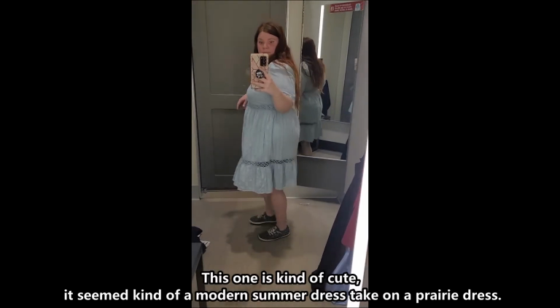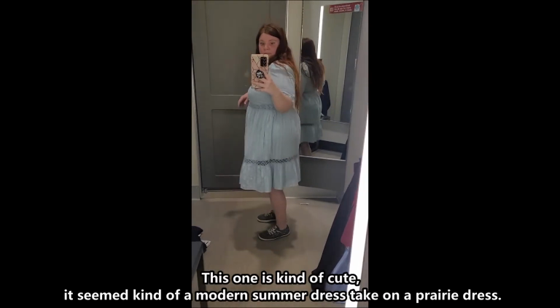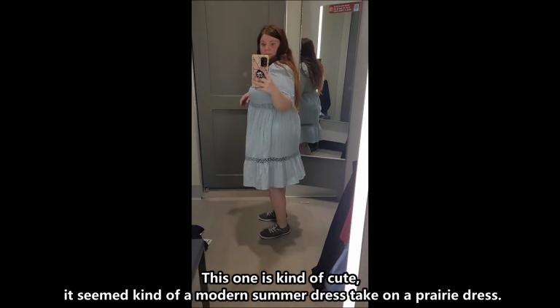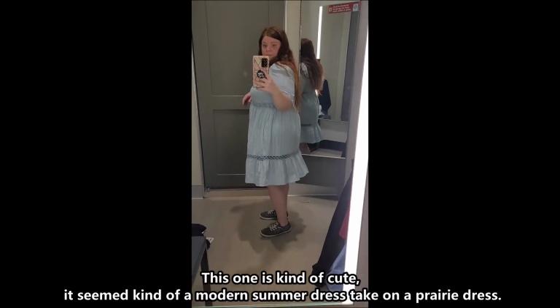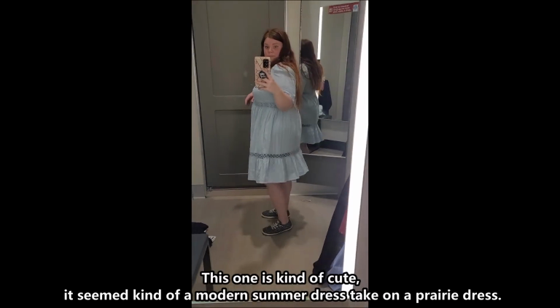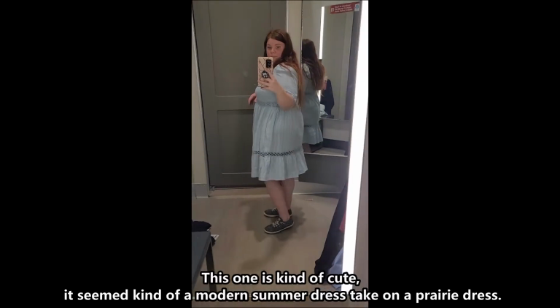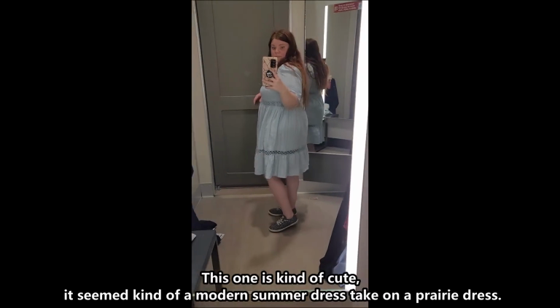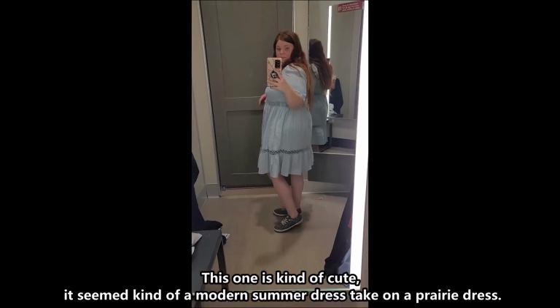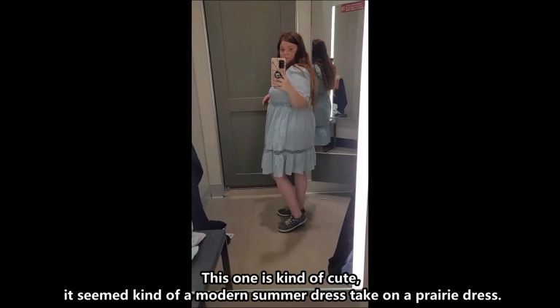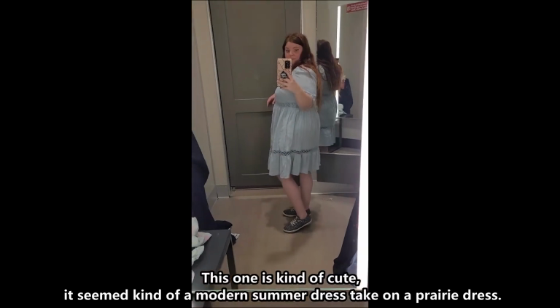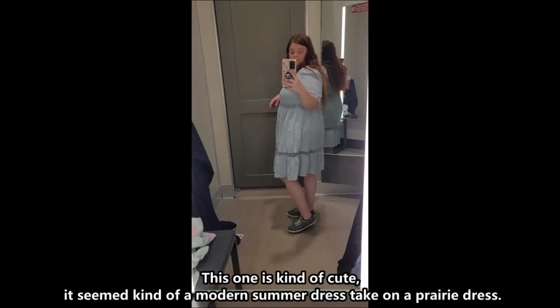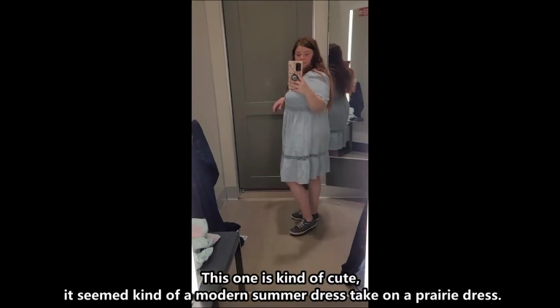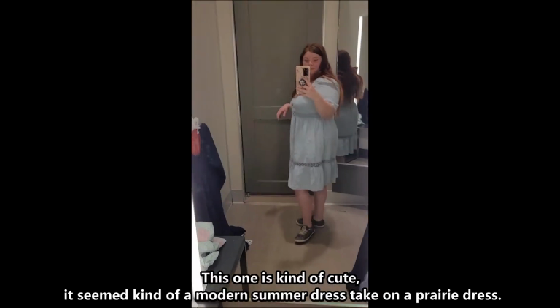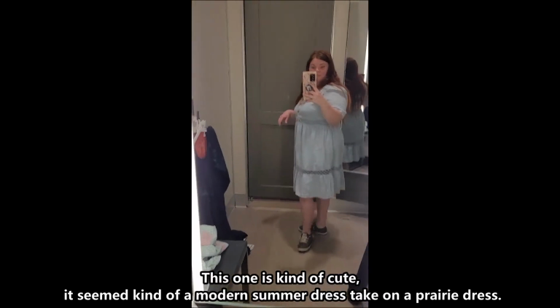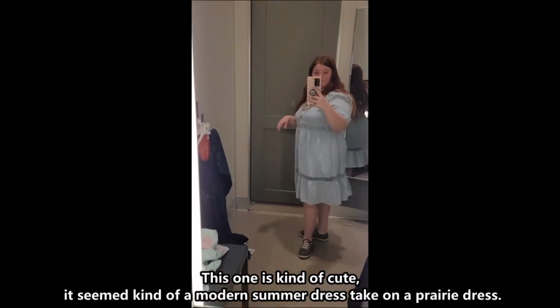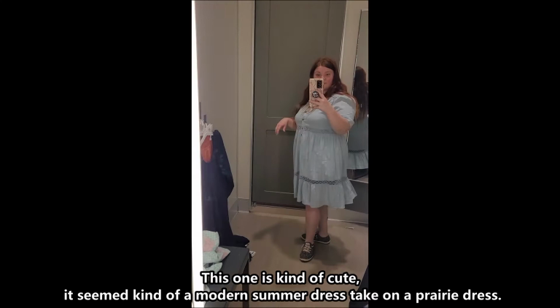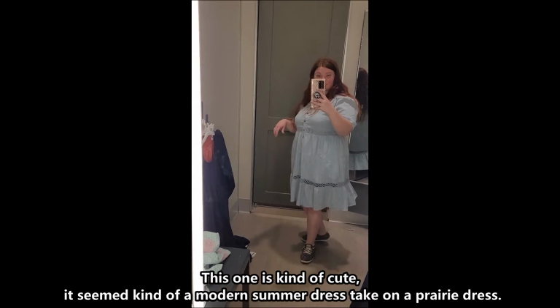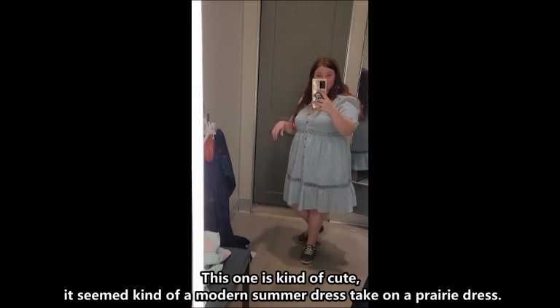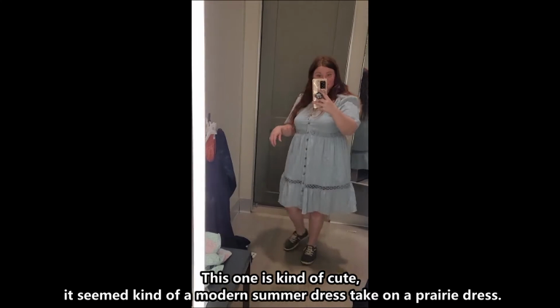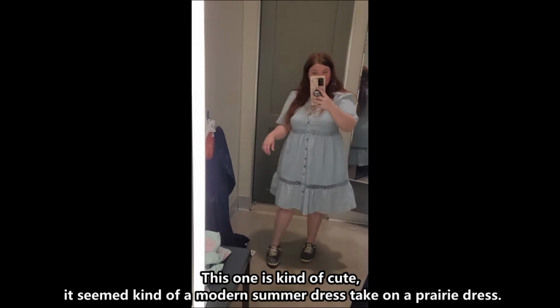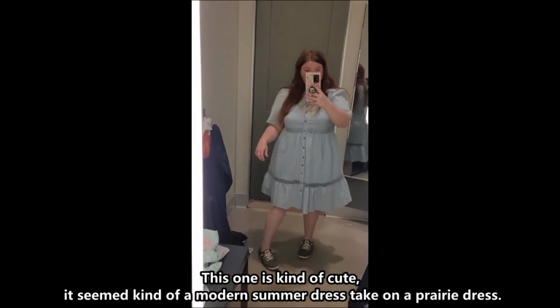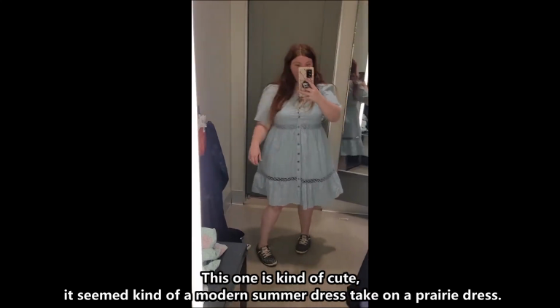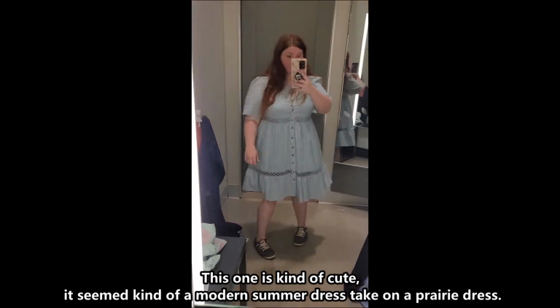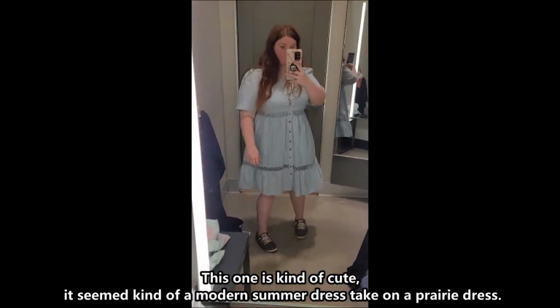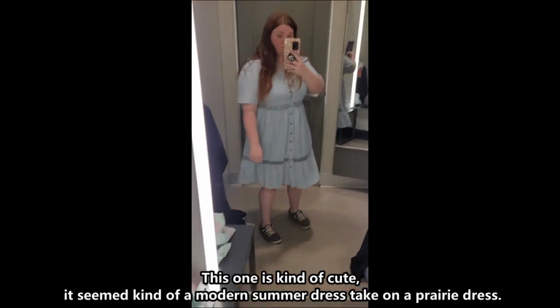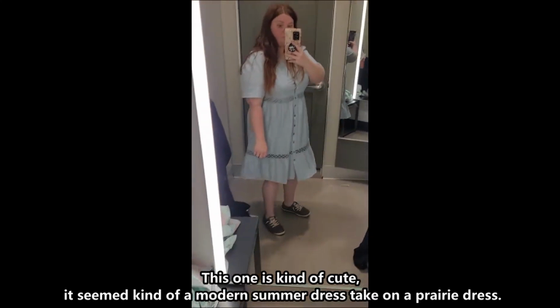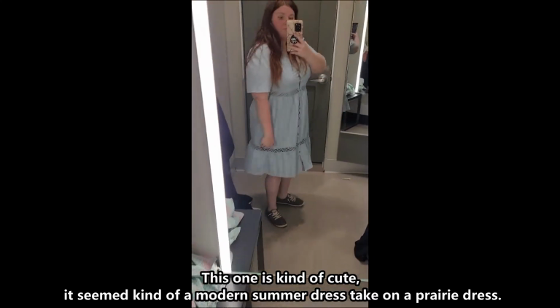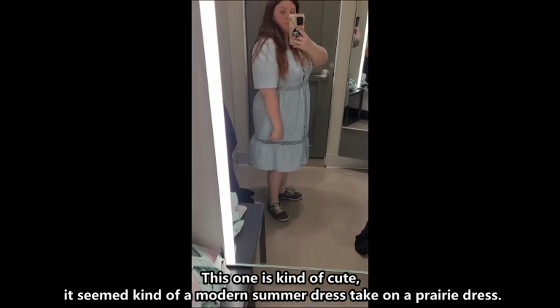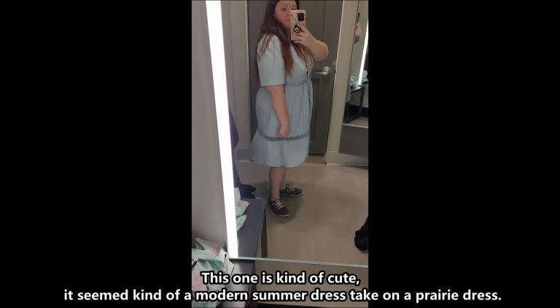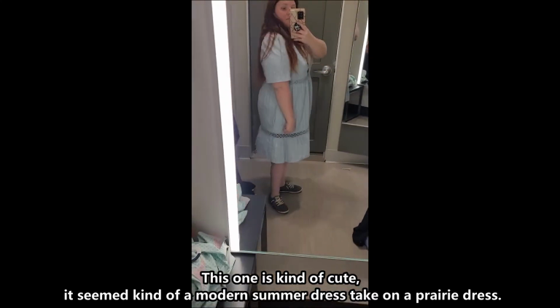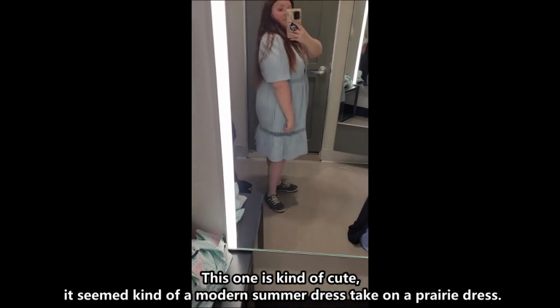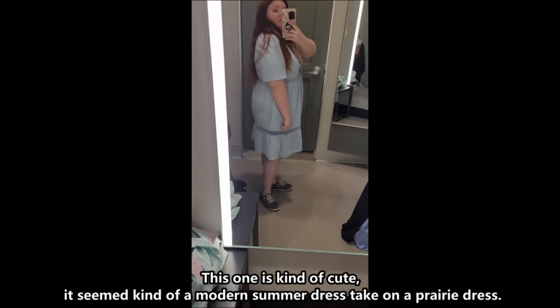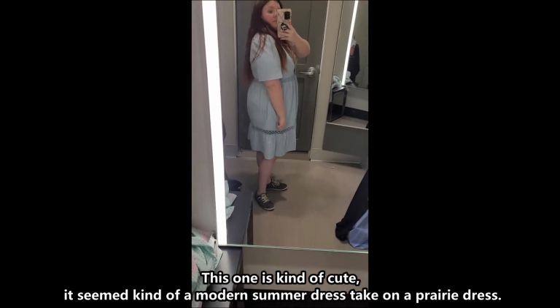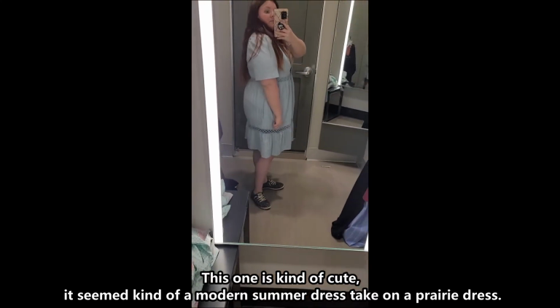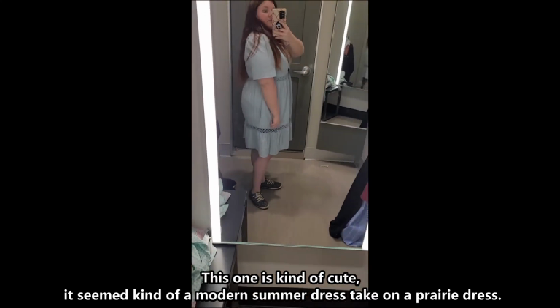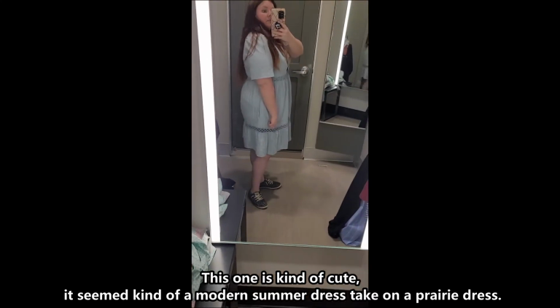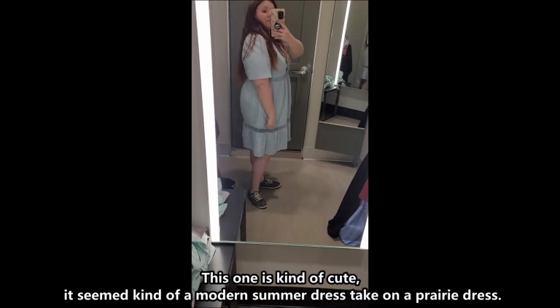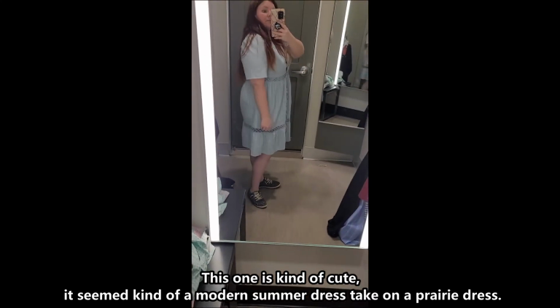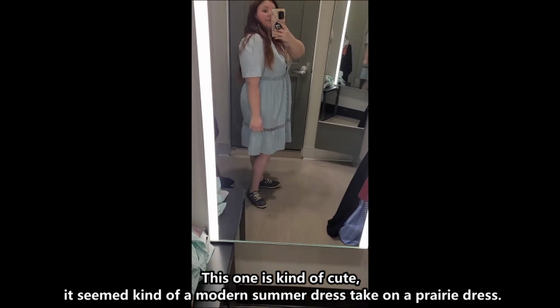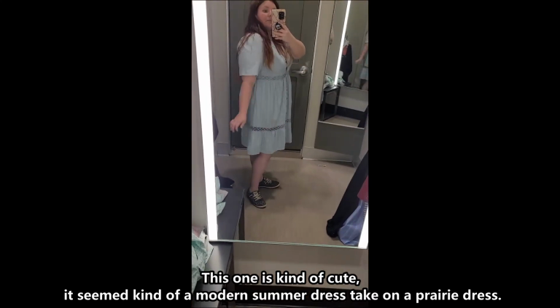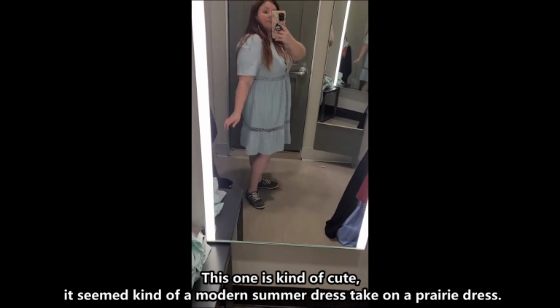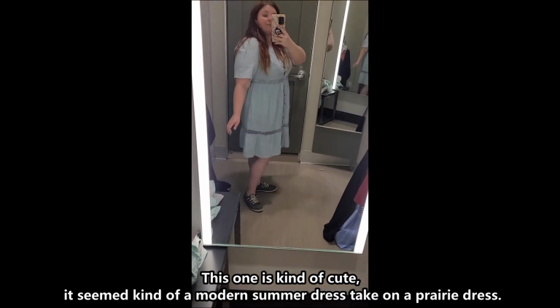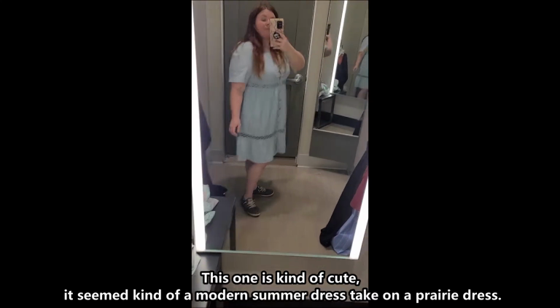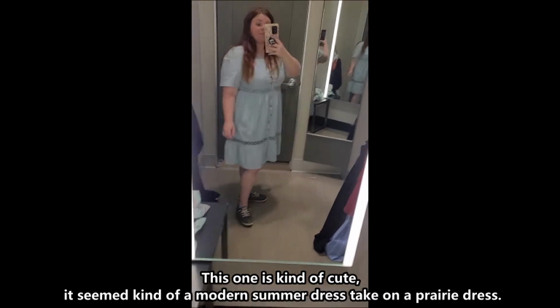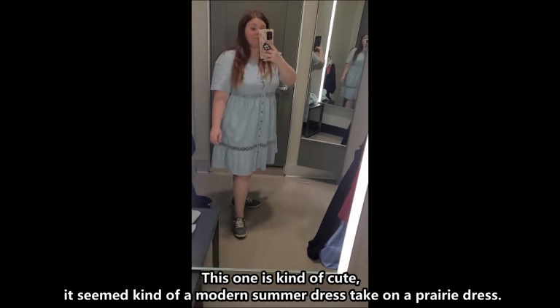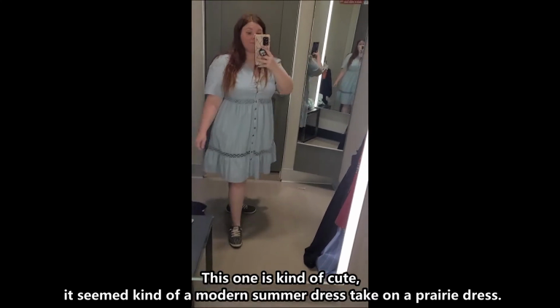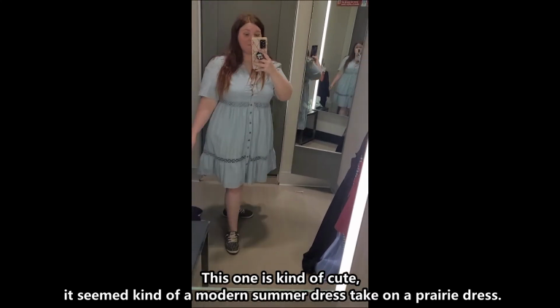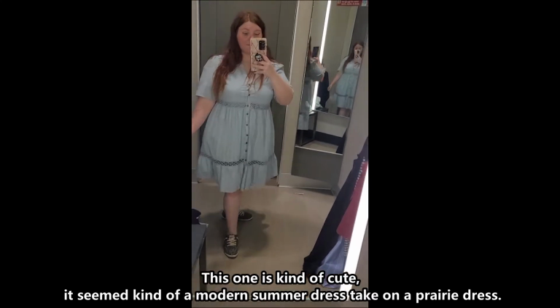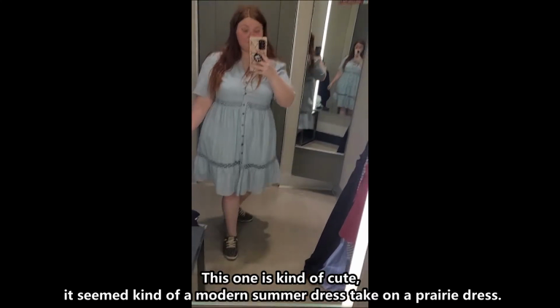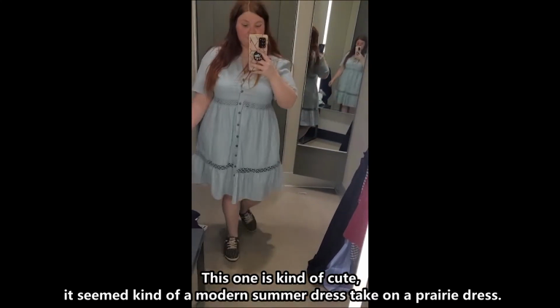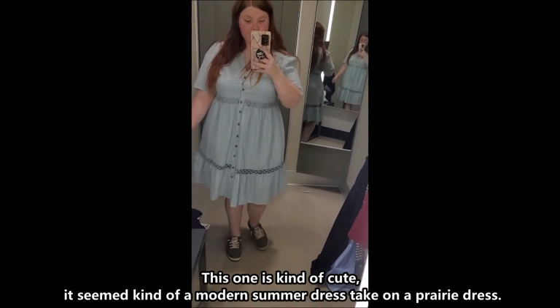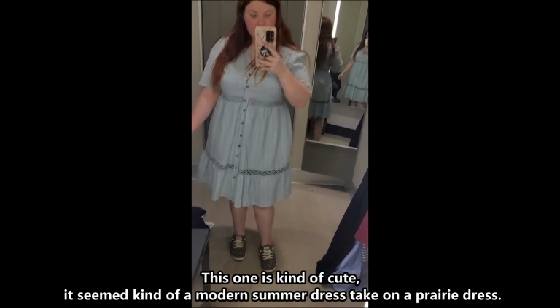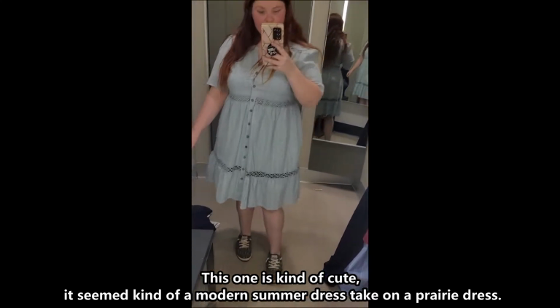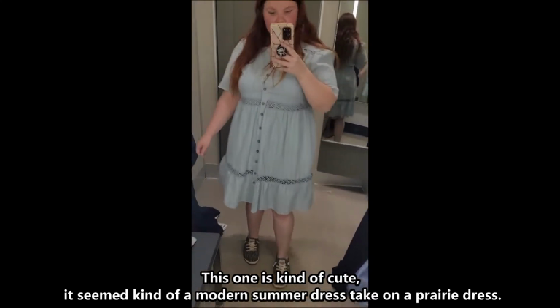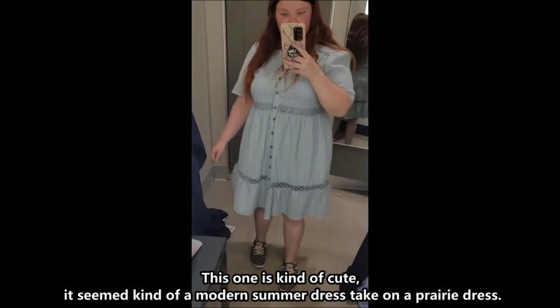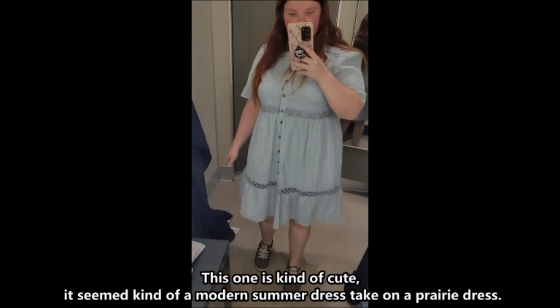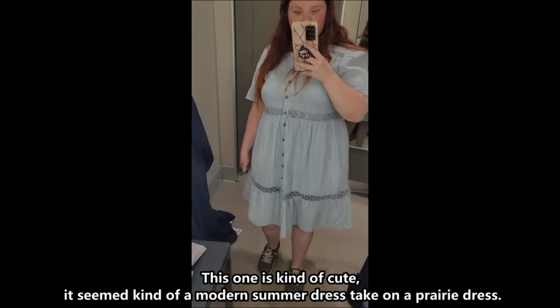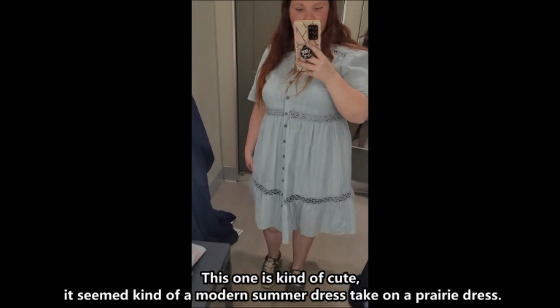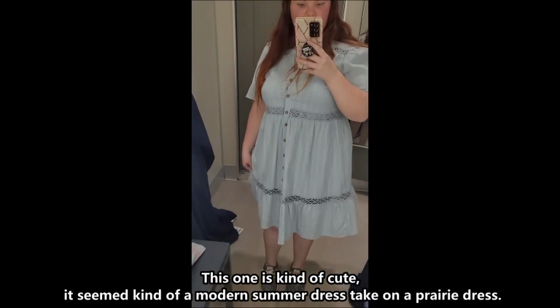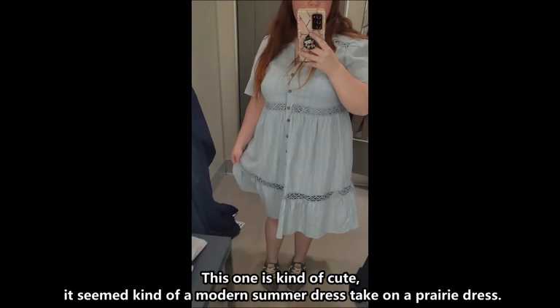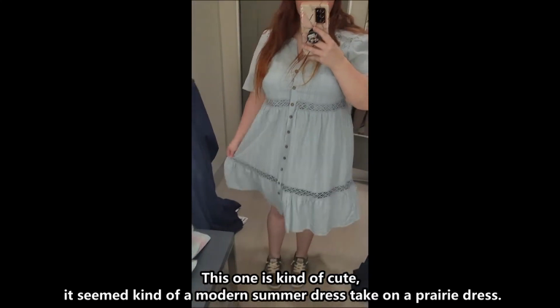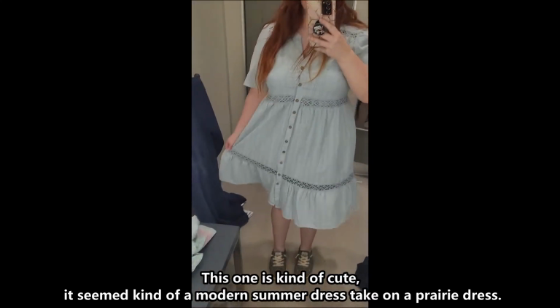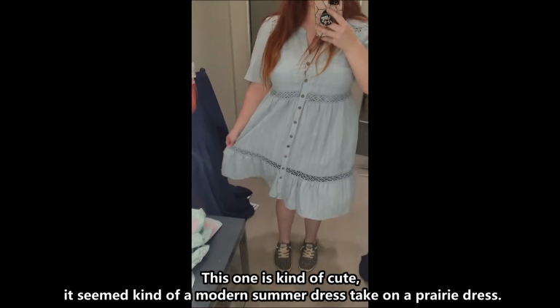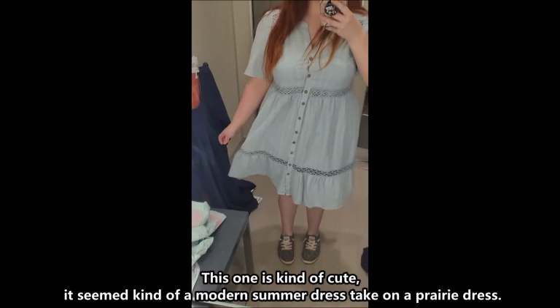This one is kind of cute — it seemed like a modern summer dress take on a prairie dress.